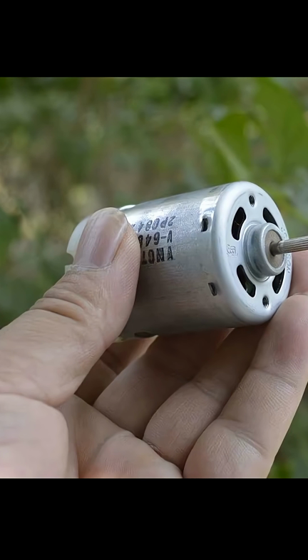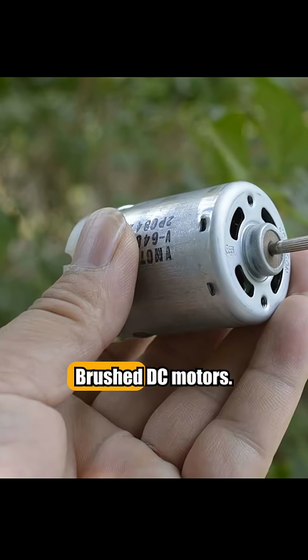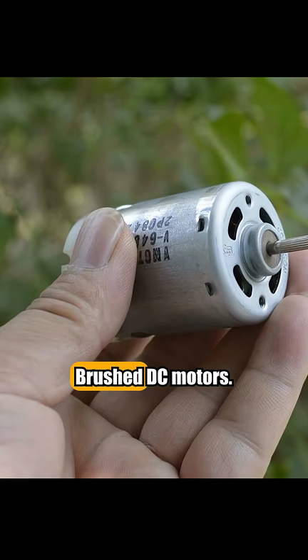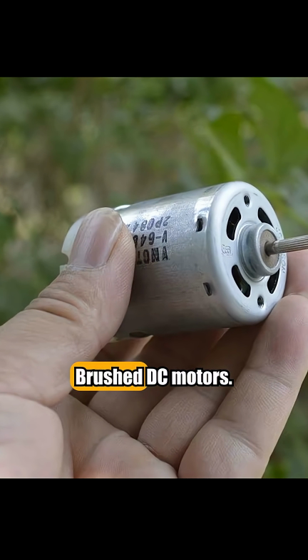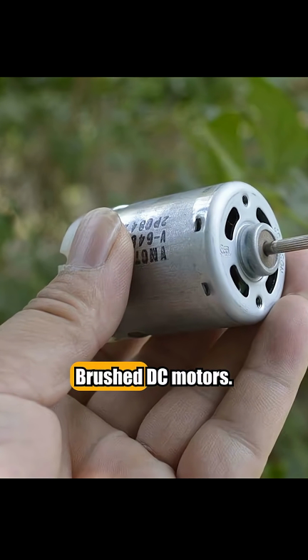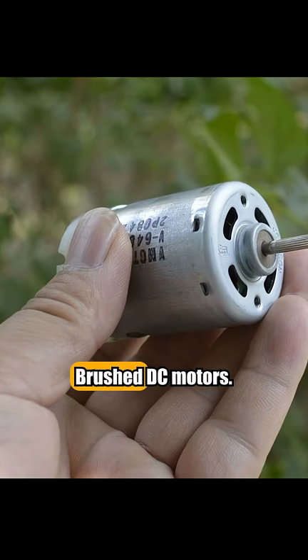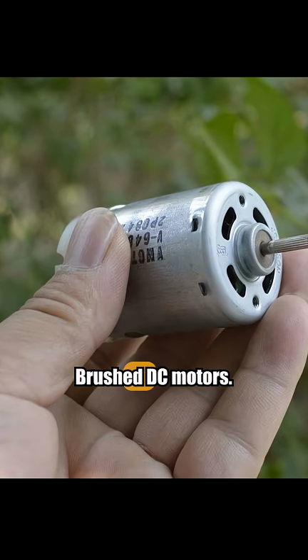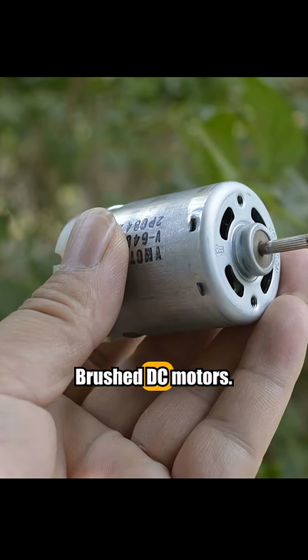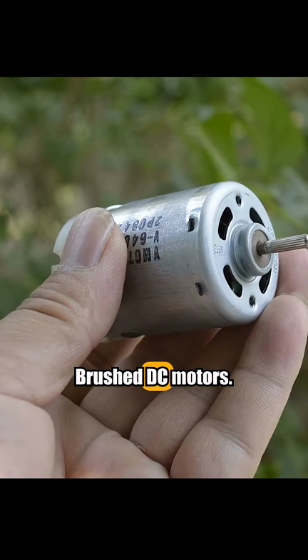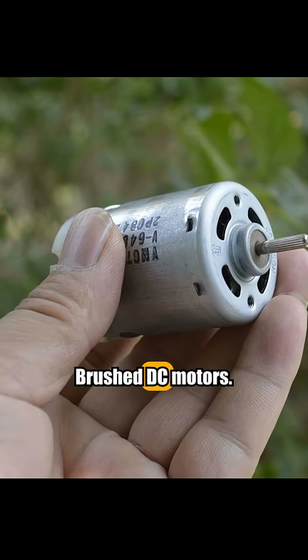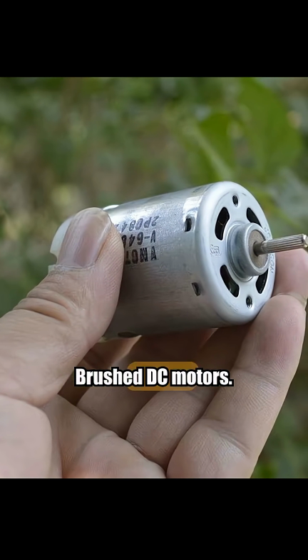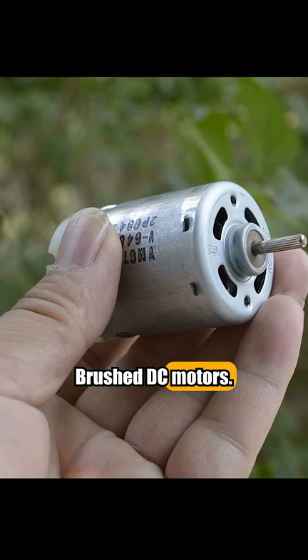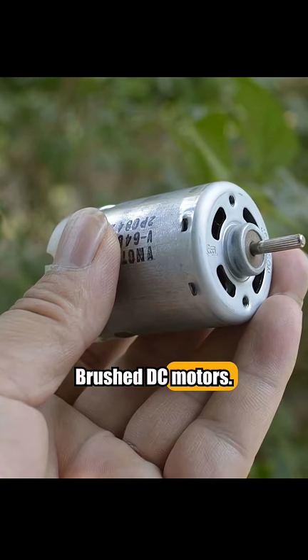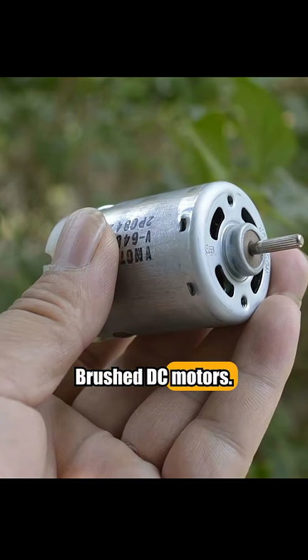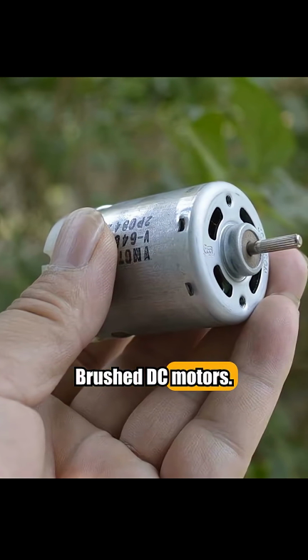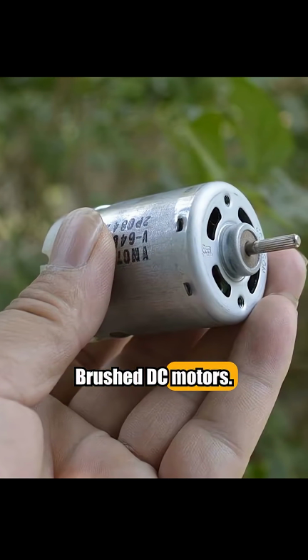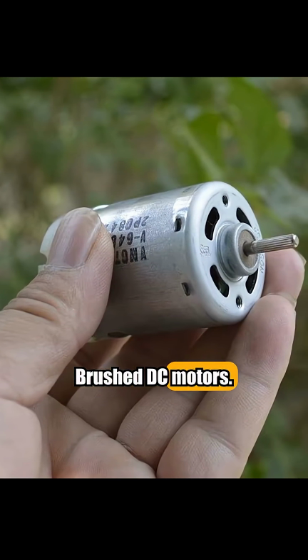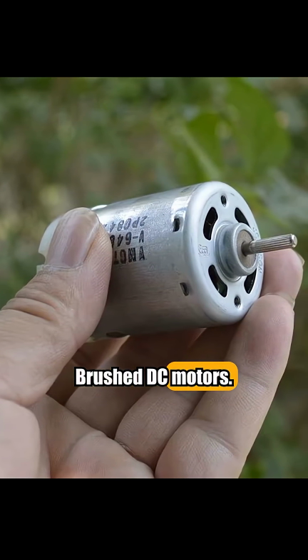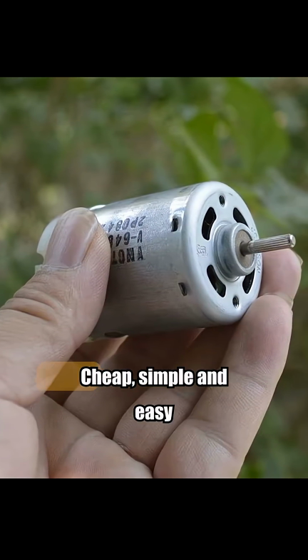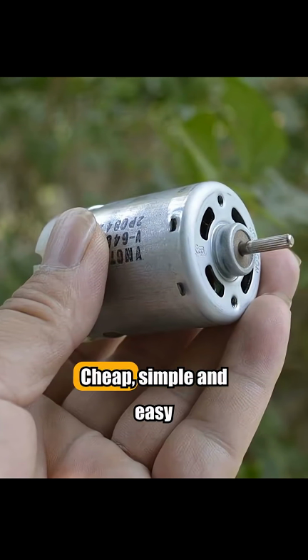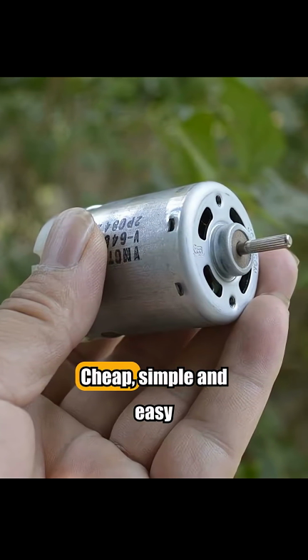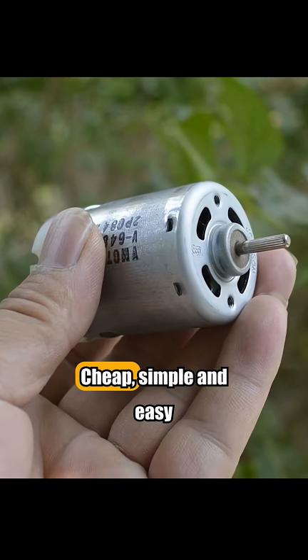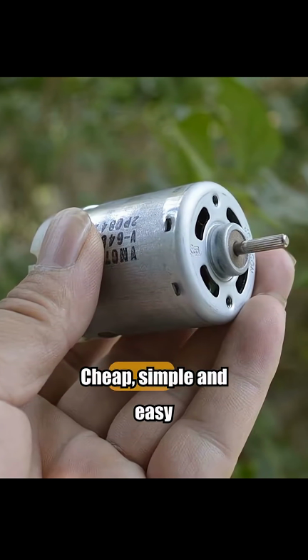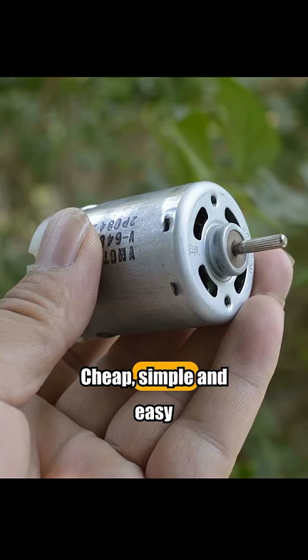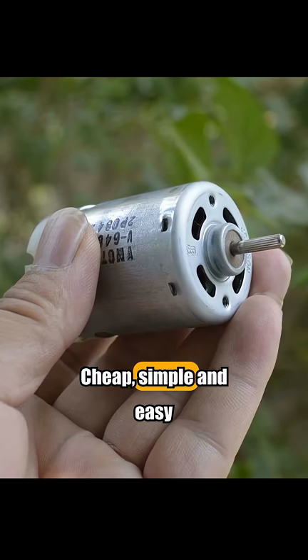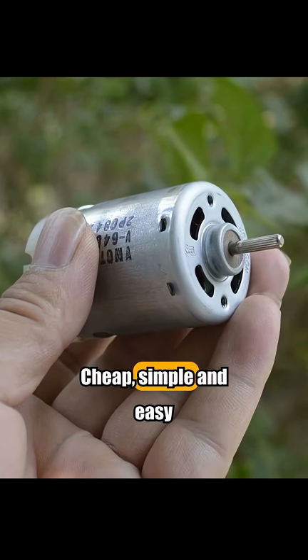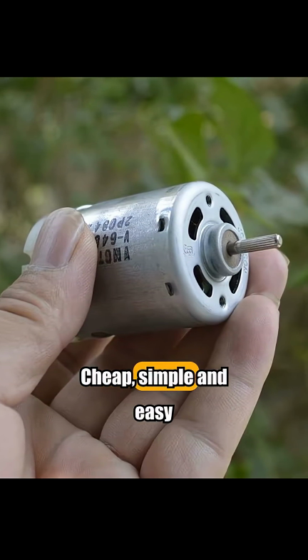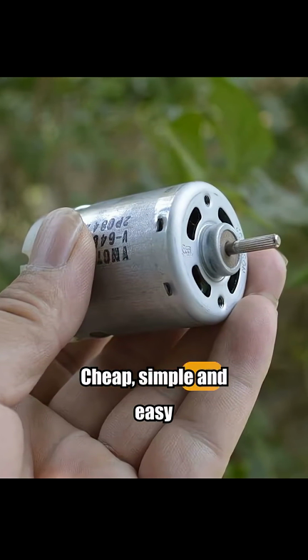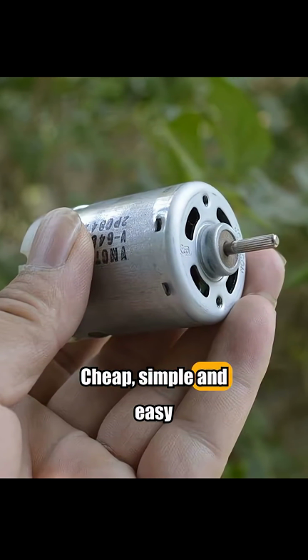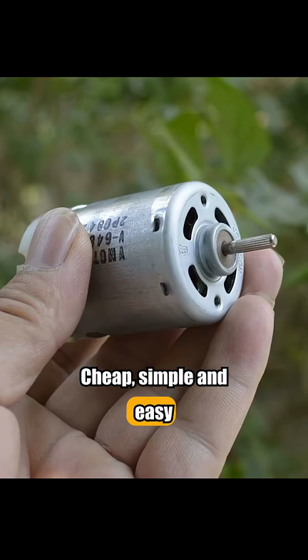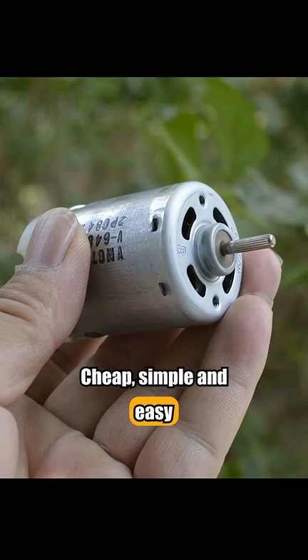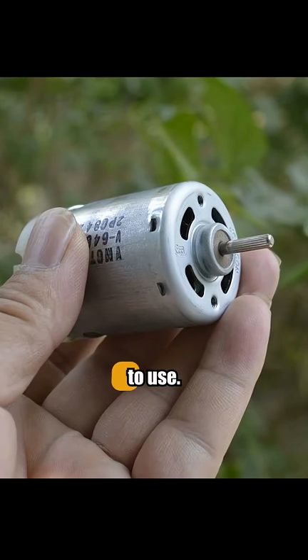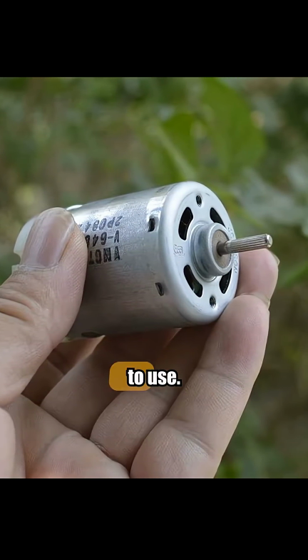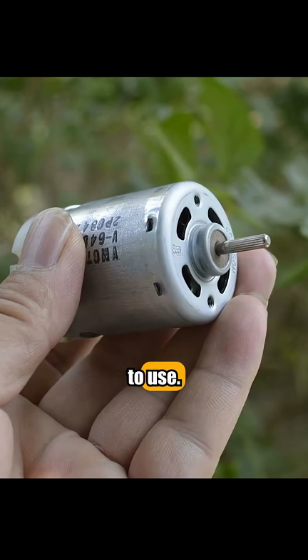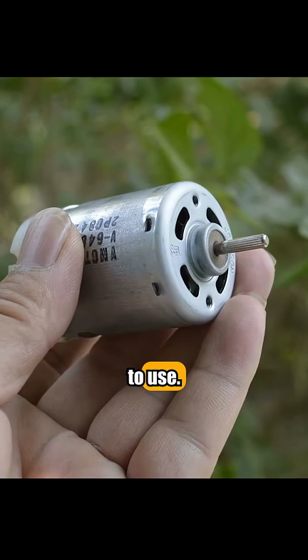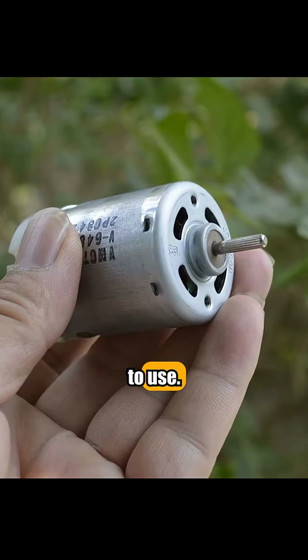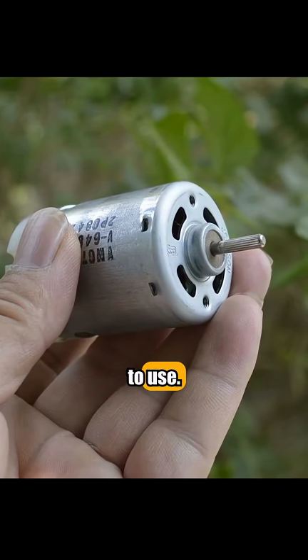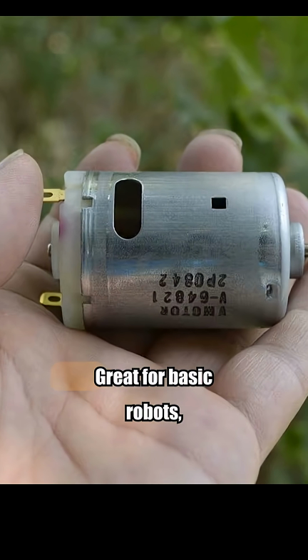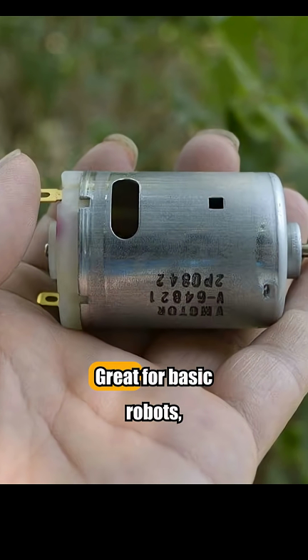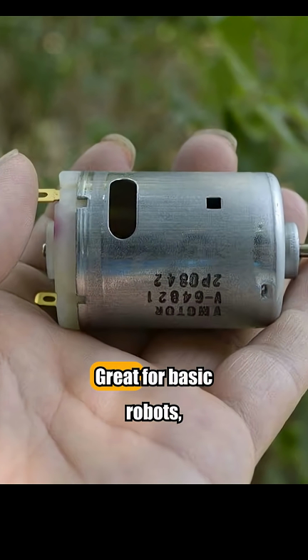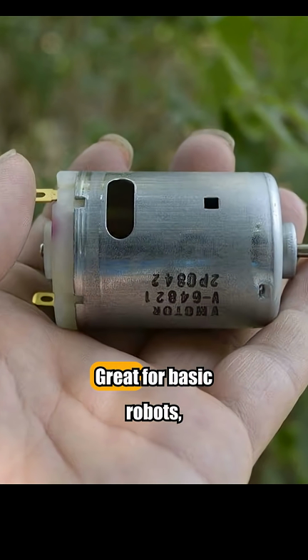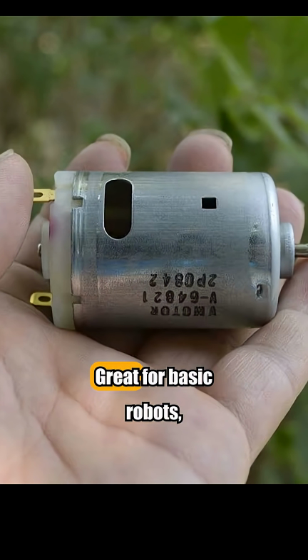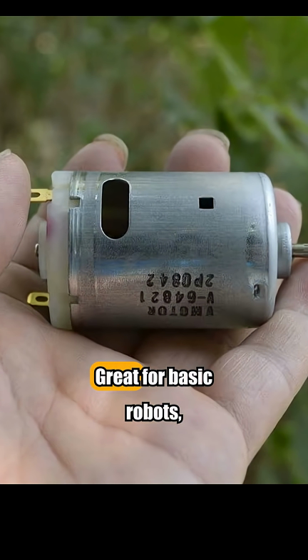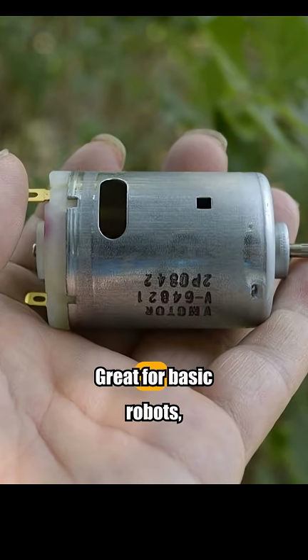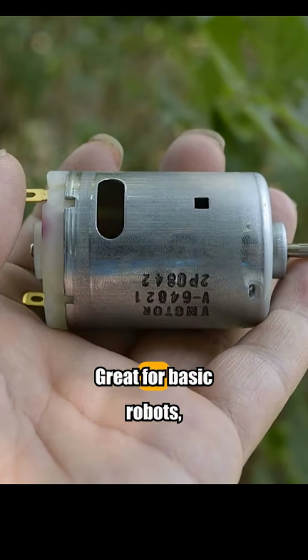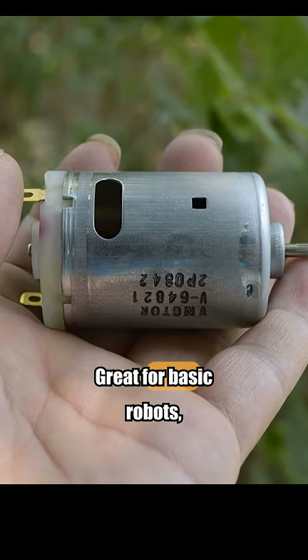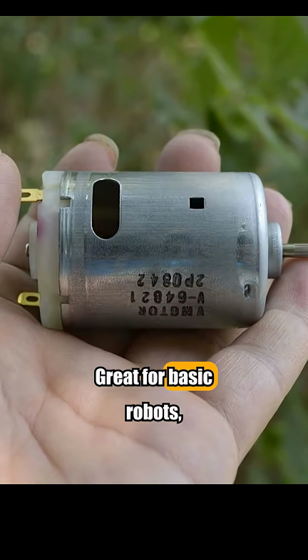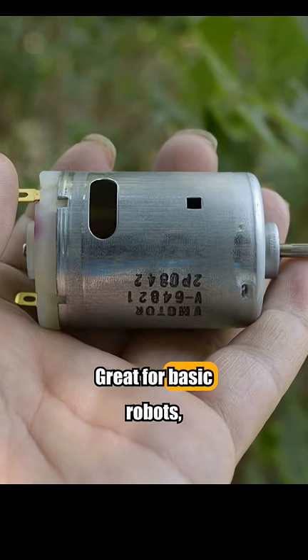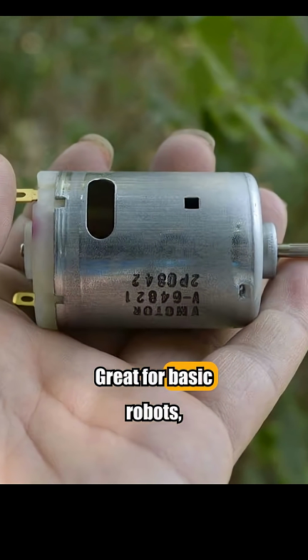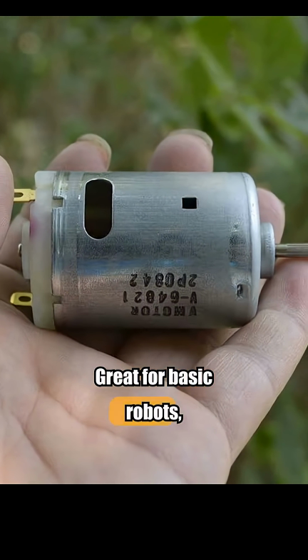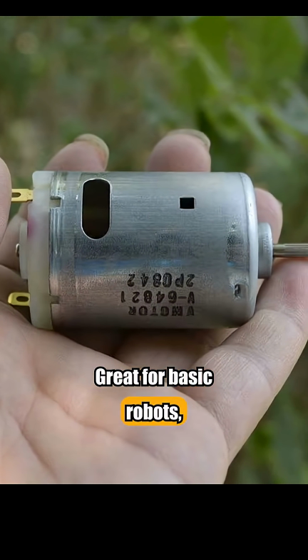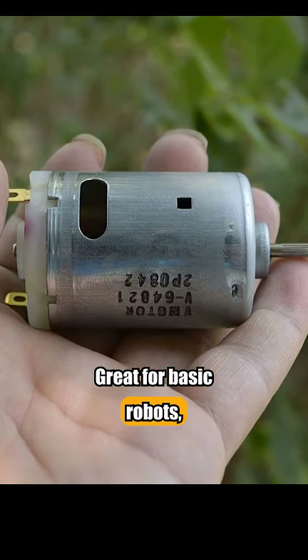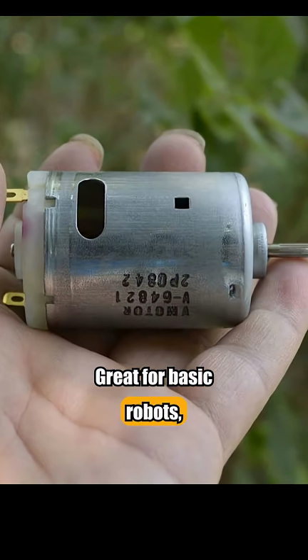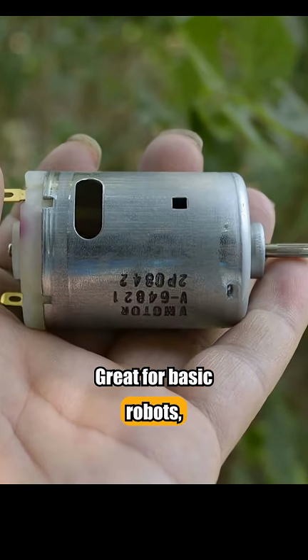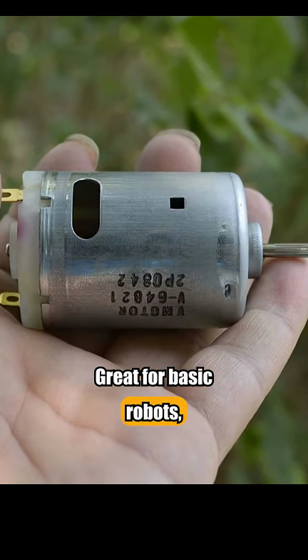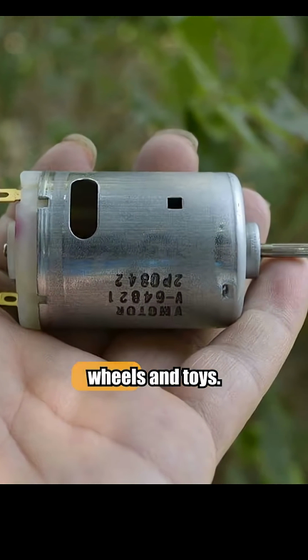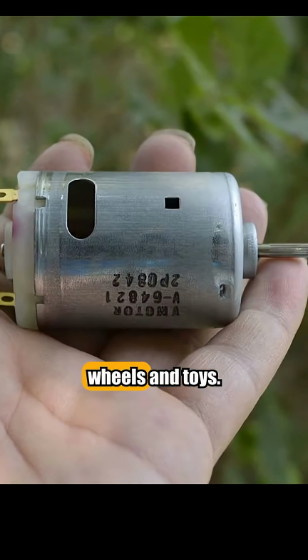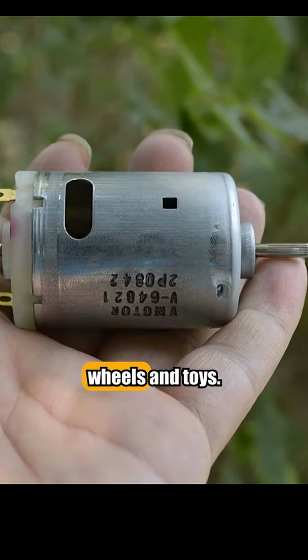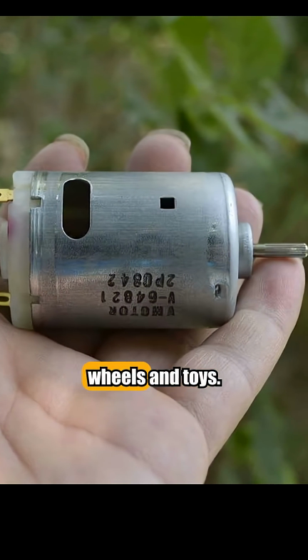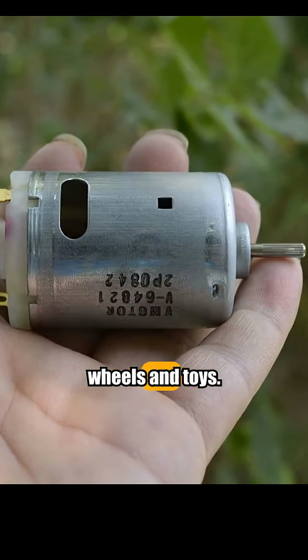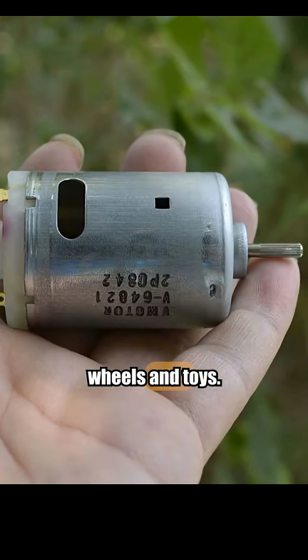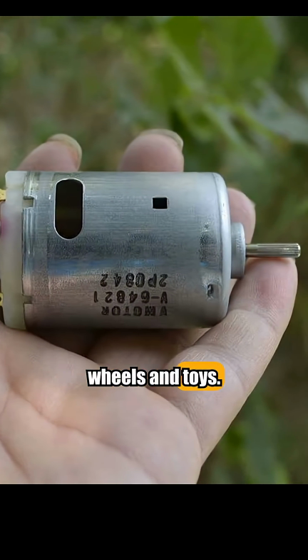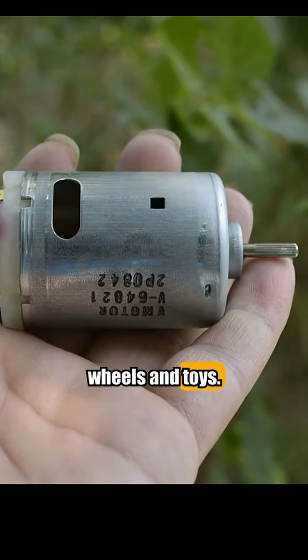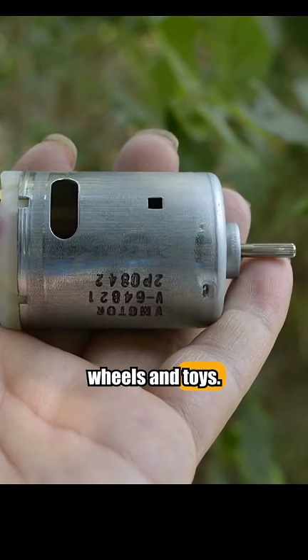Brushed DC motors. Cheap, simple, and easy to use. Great for basic robots, wheels, and toys.